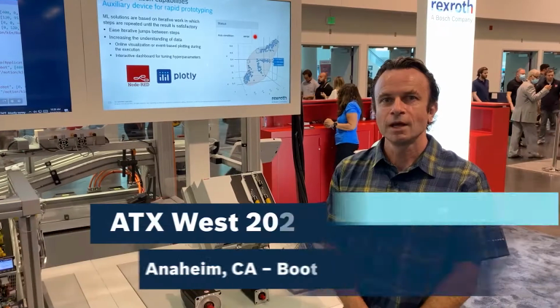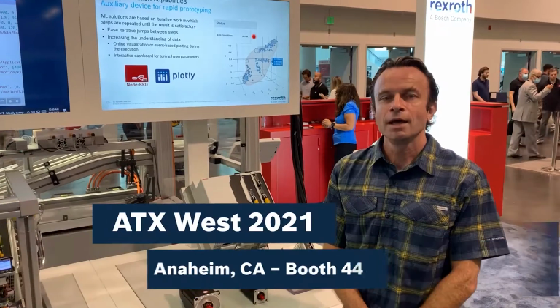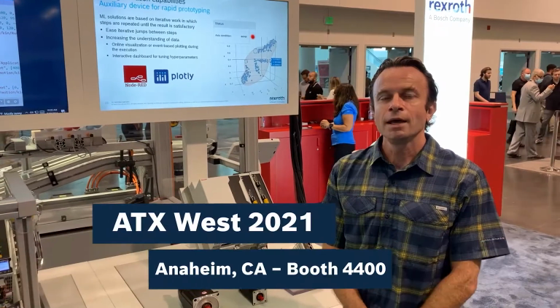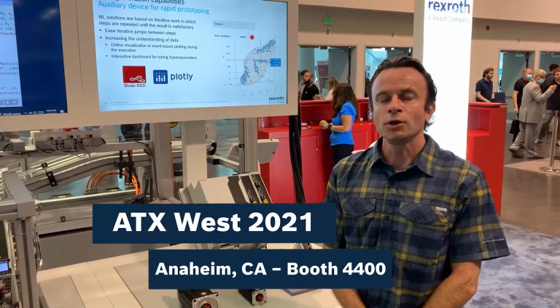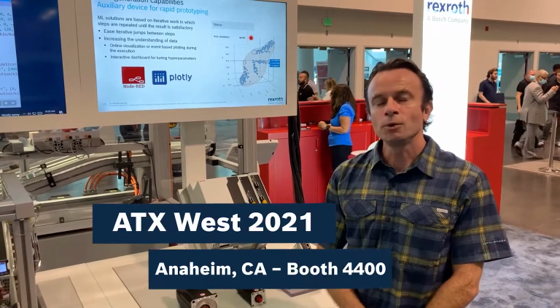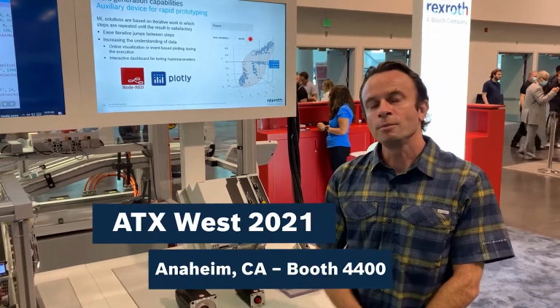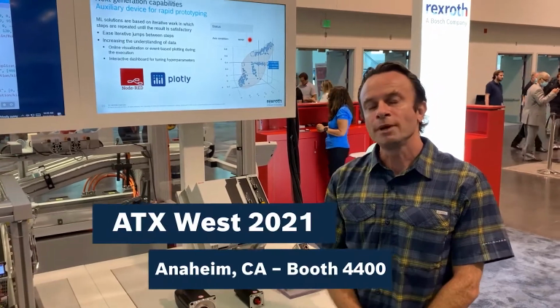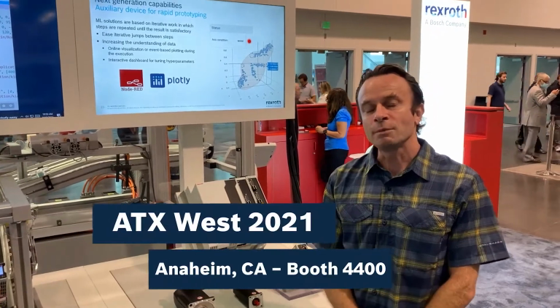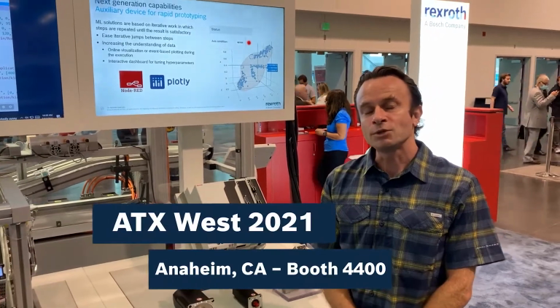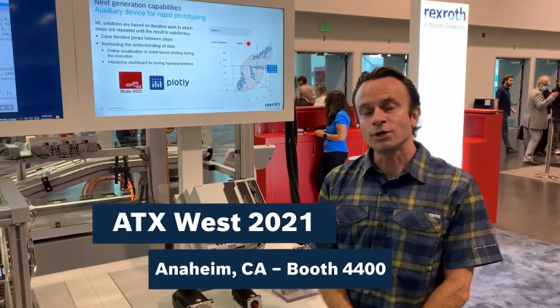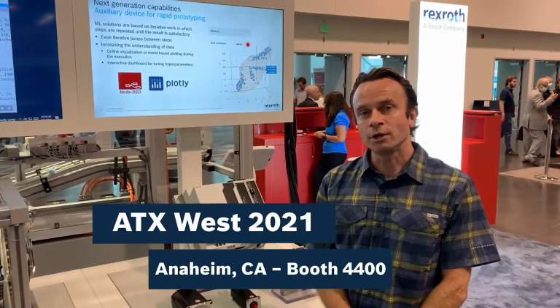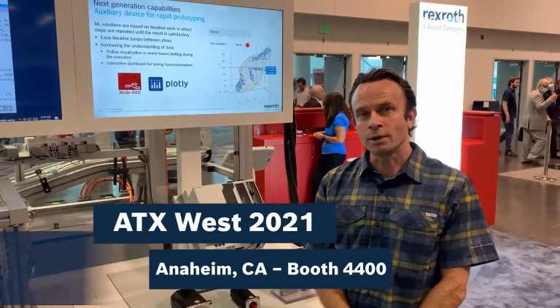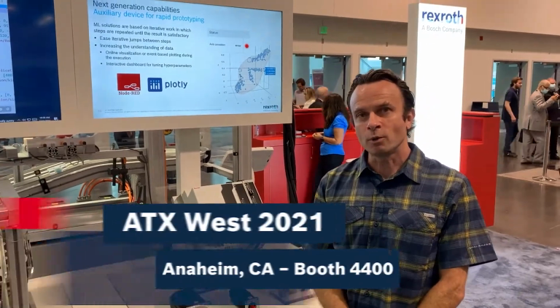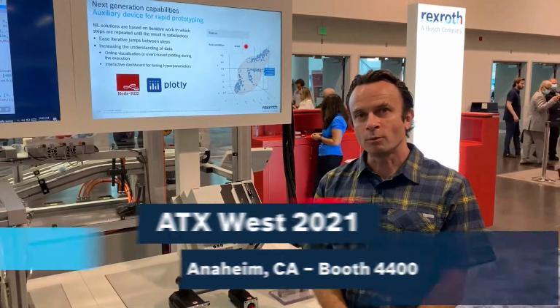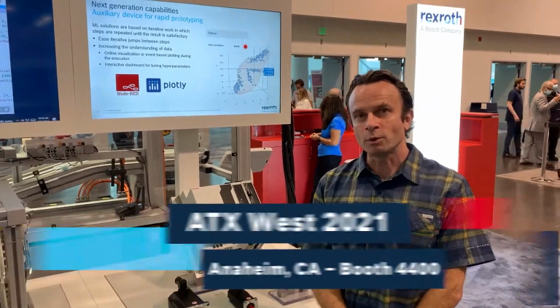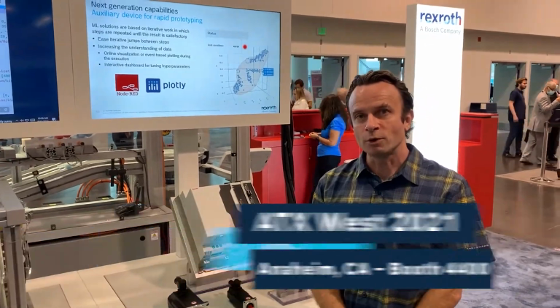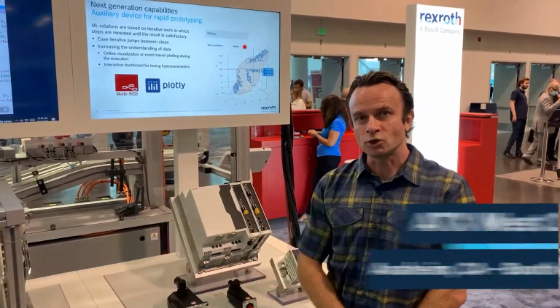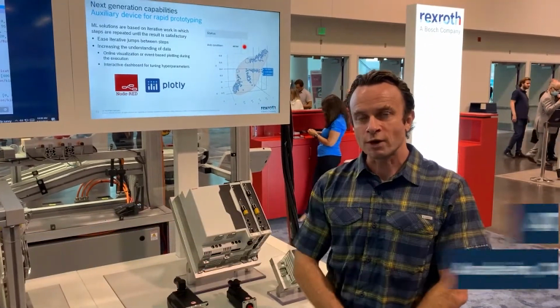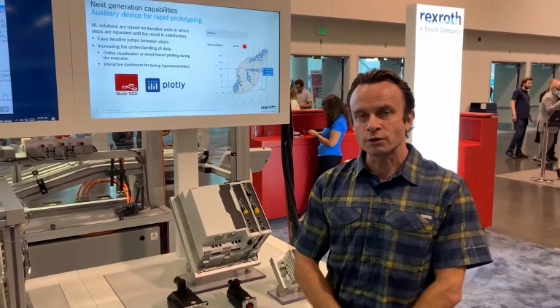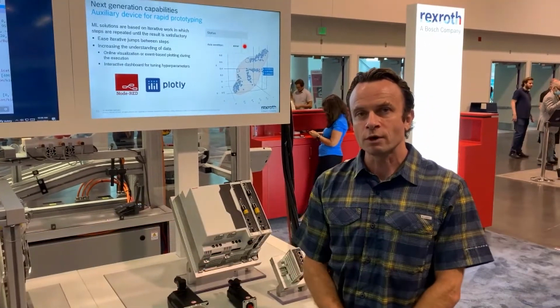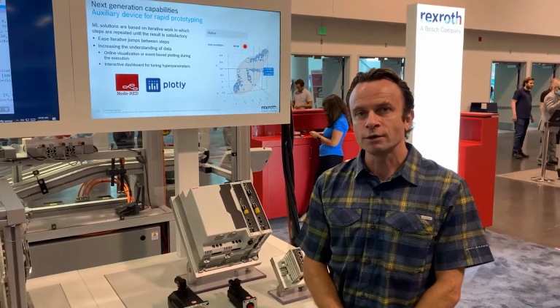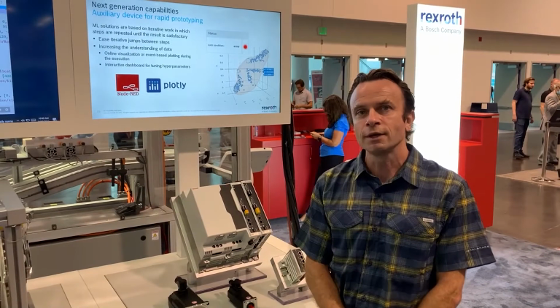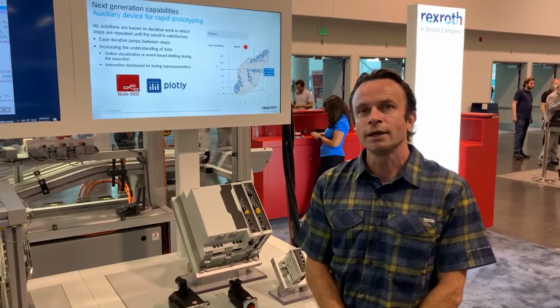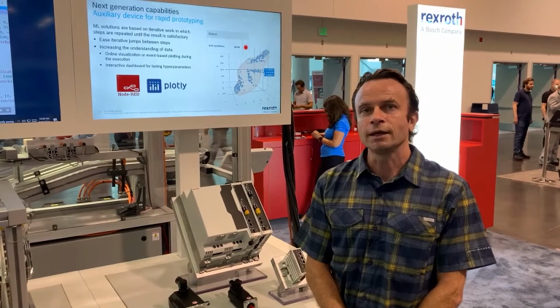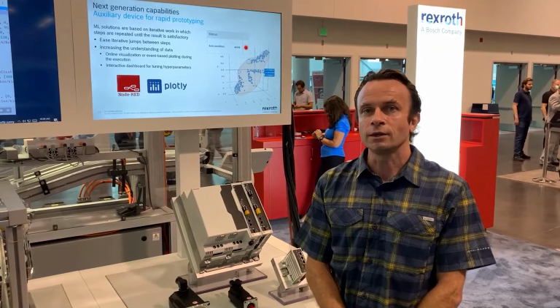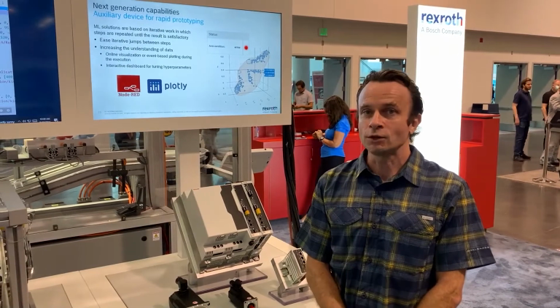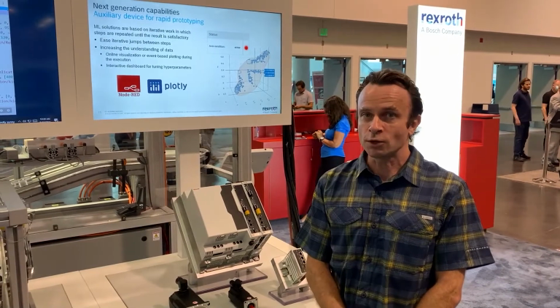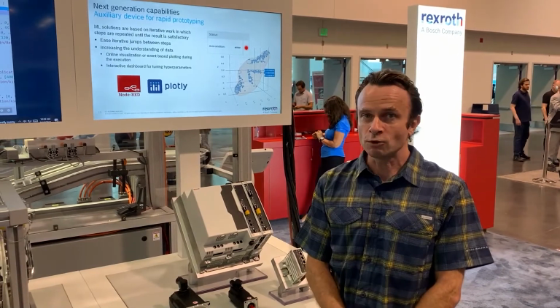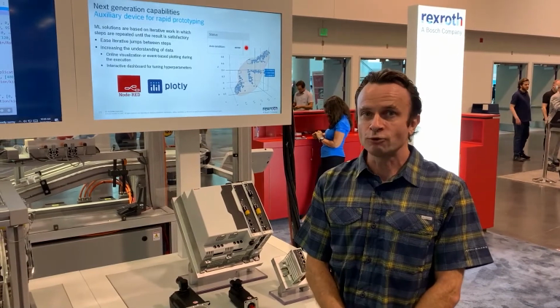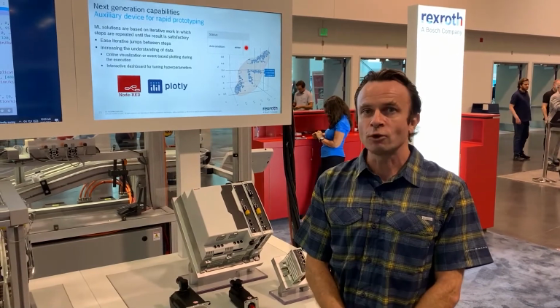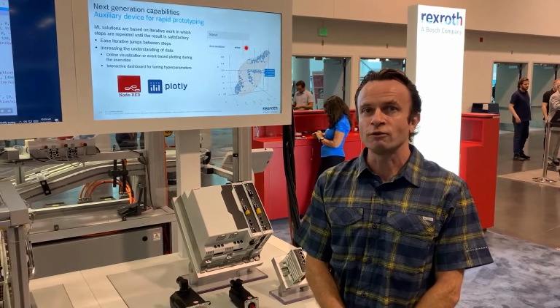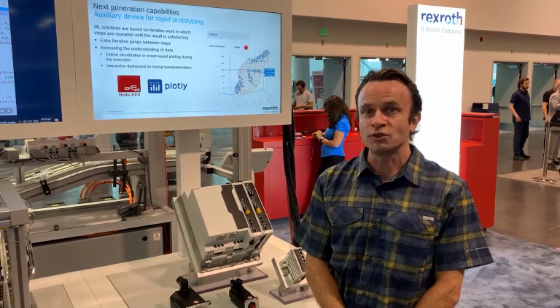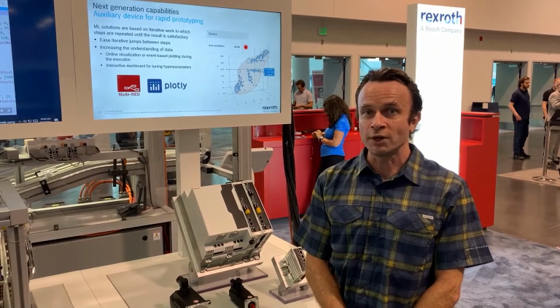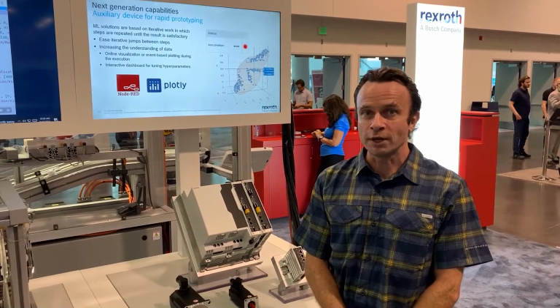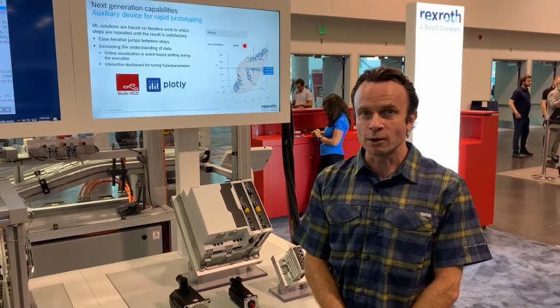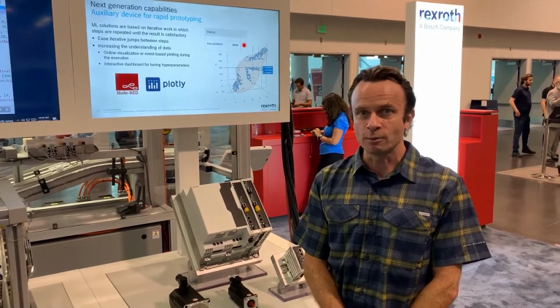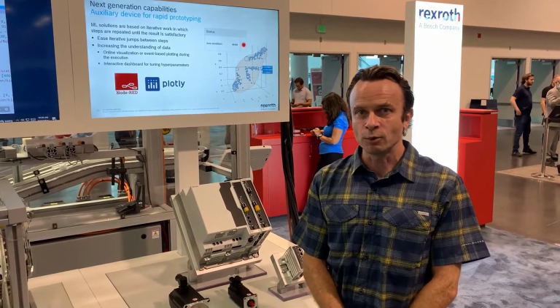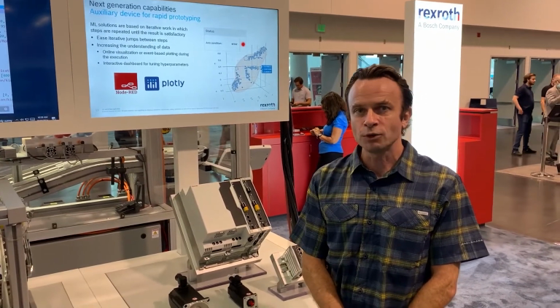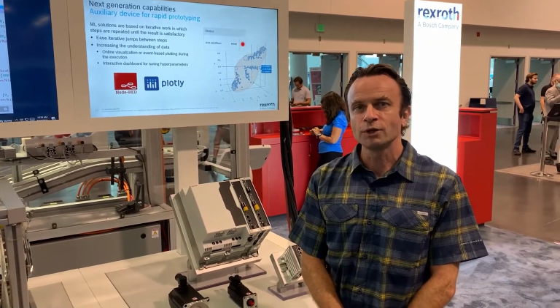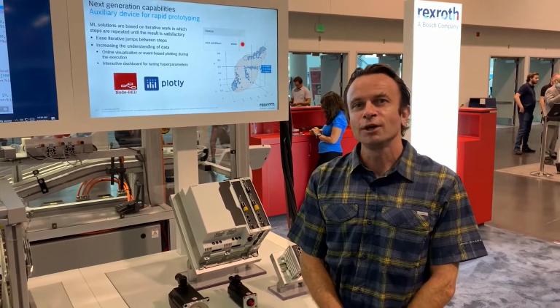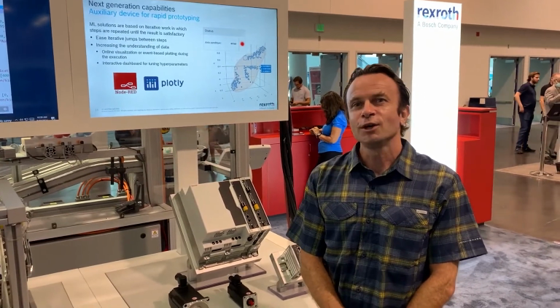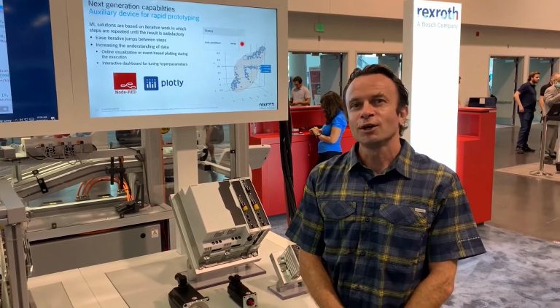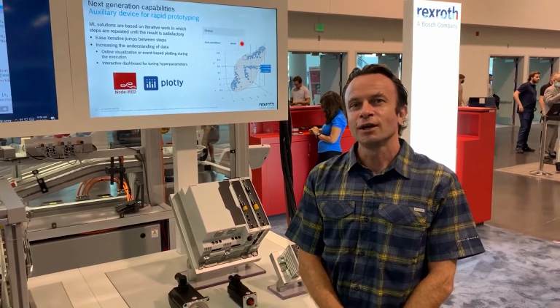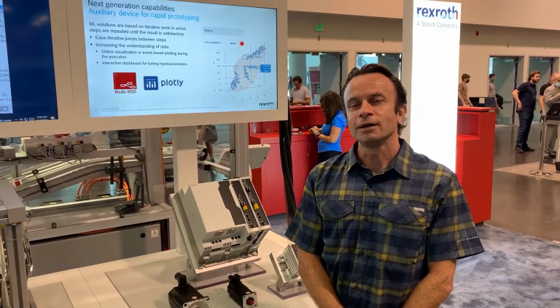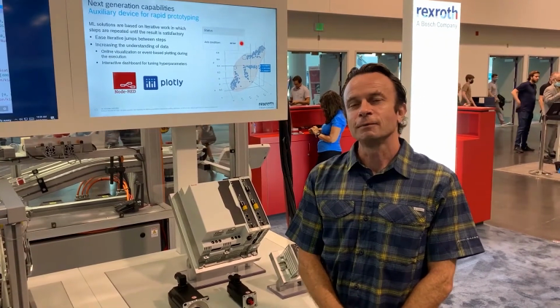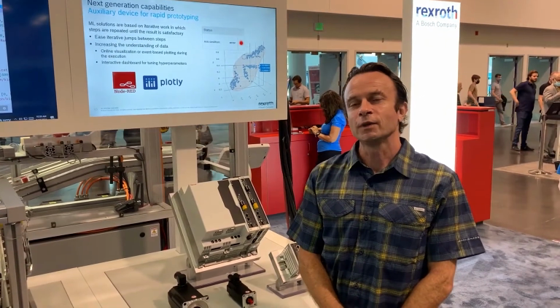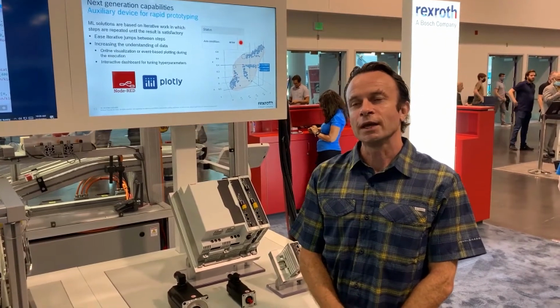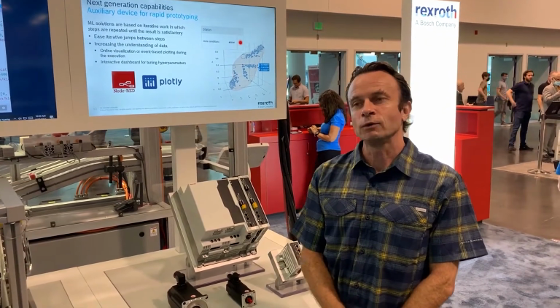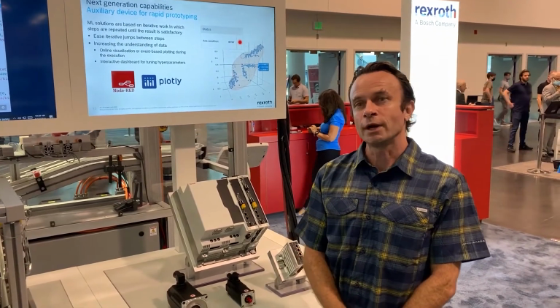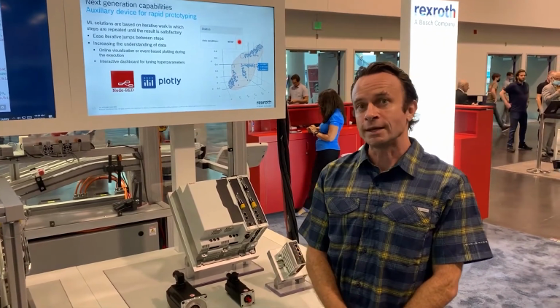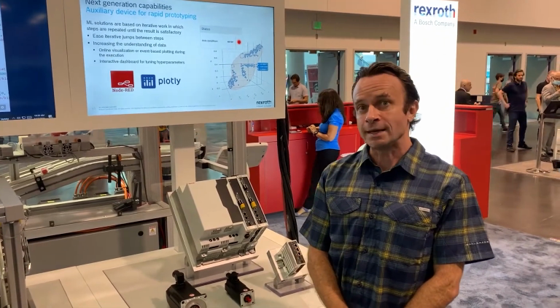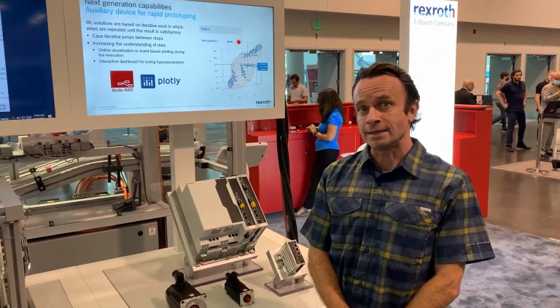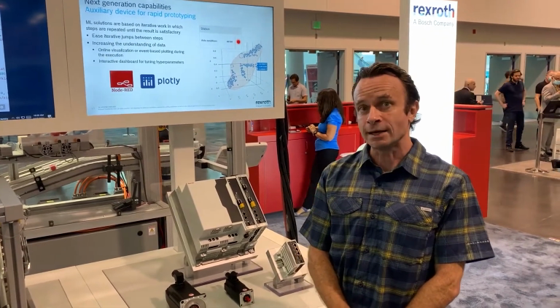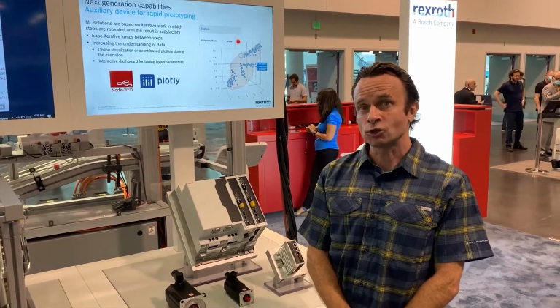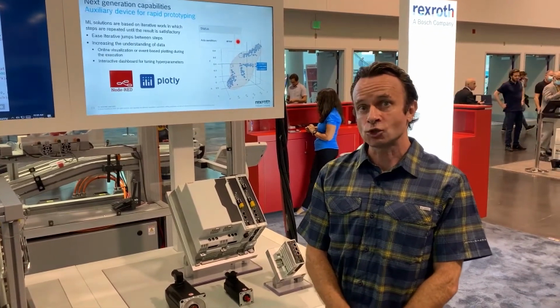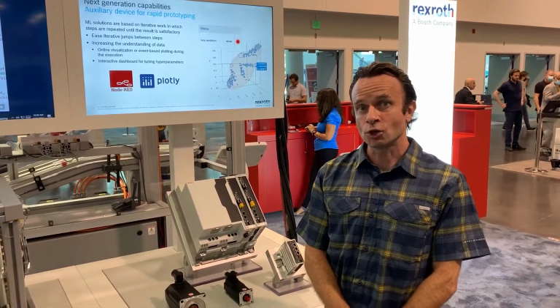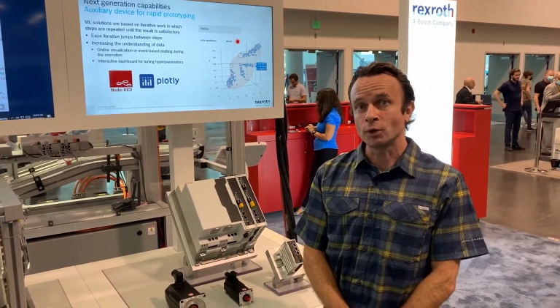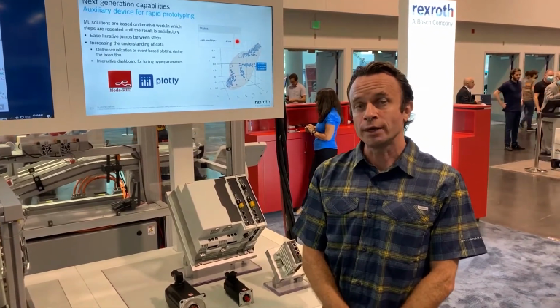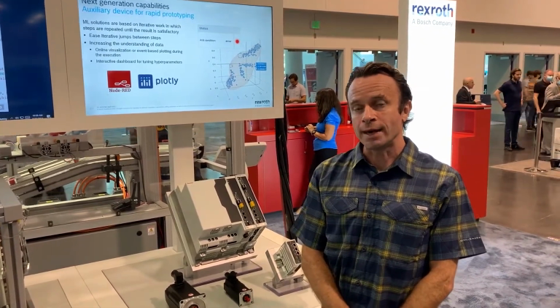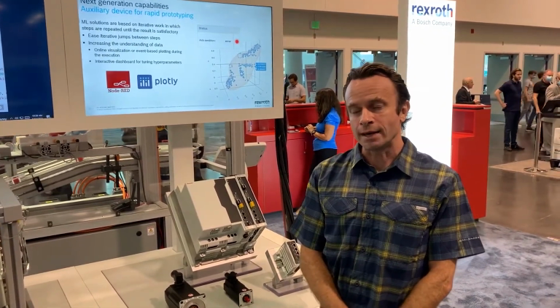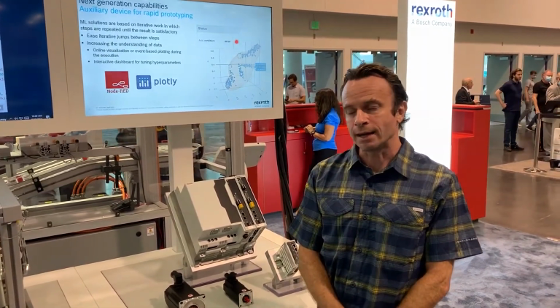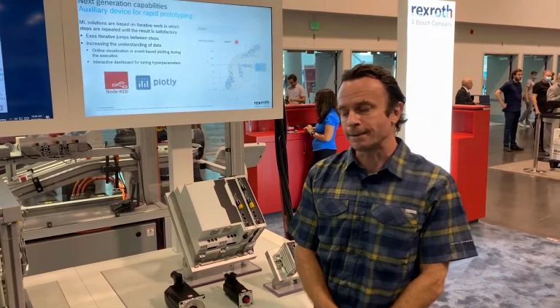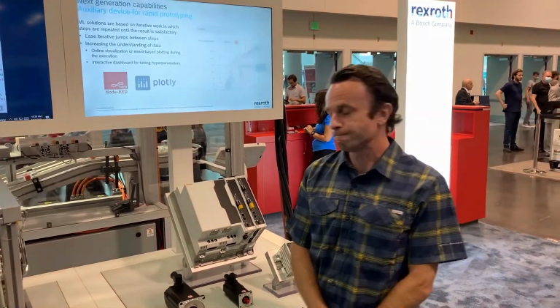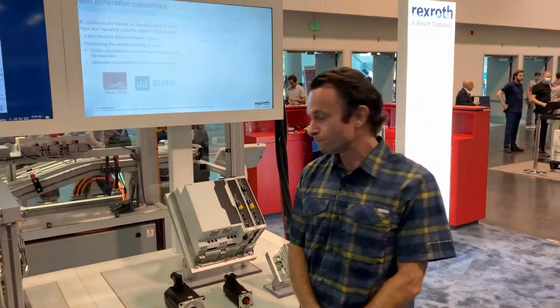Hello, my name is Ilya Boim with OSHREXRAW, and thank you for visiting our booth at the ATX Show and NFI.